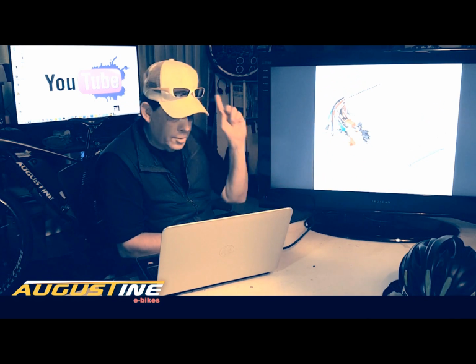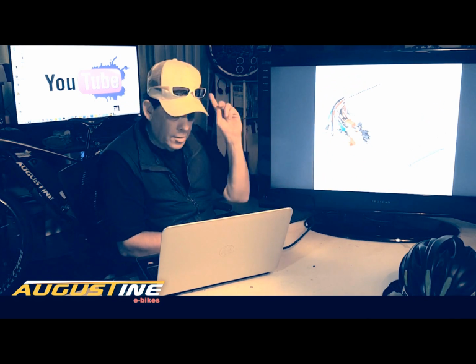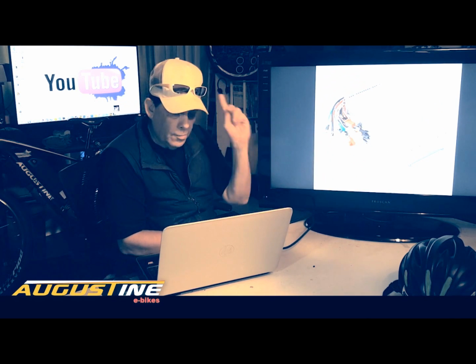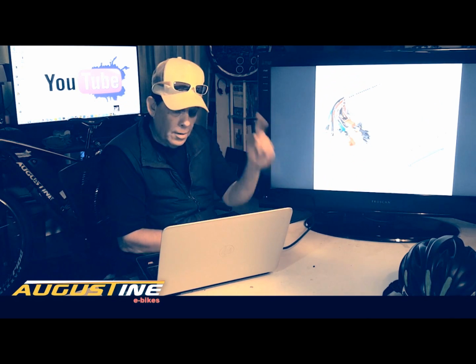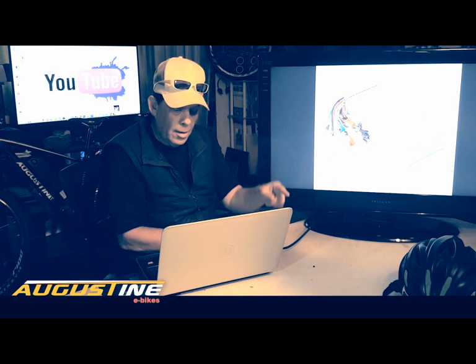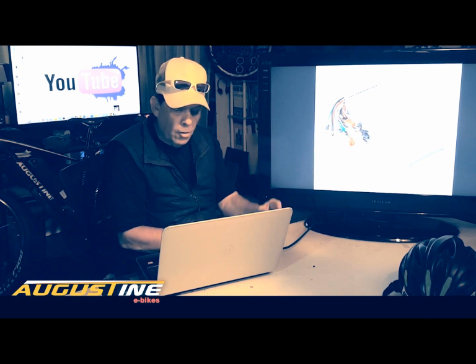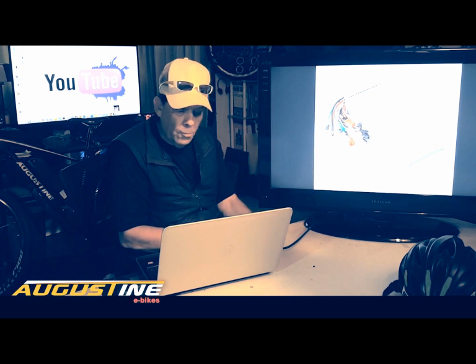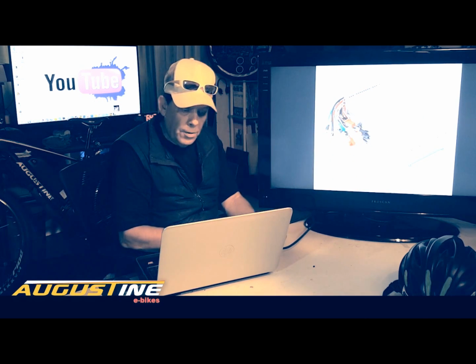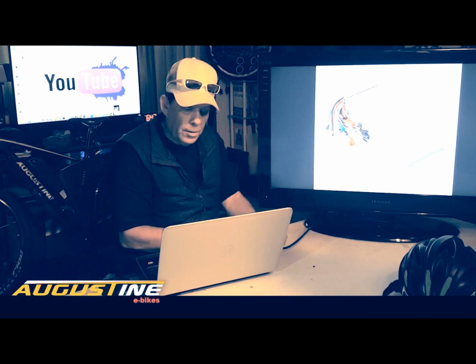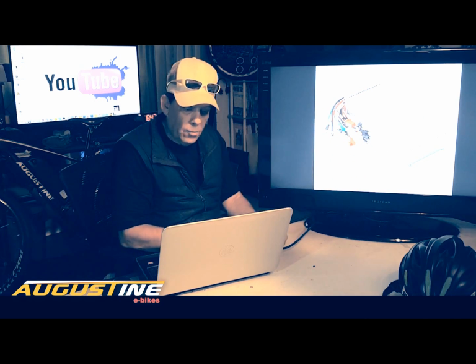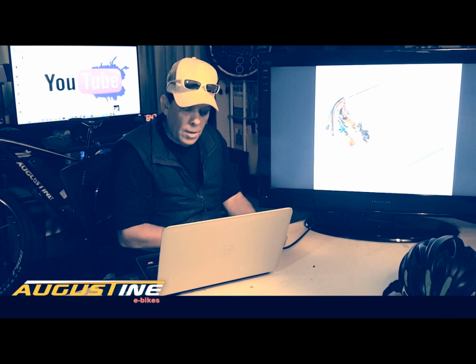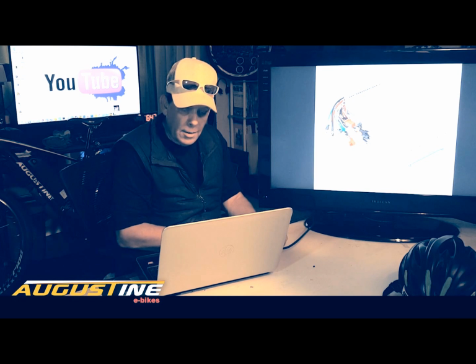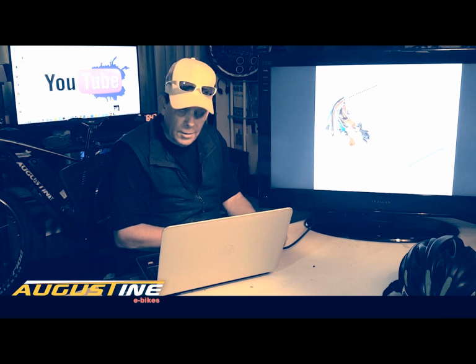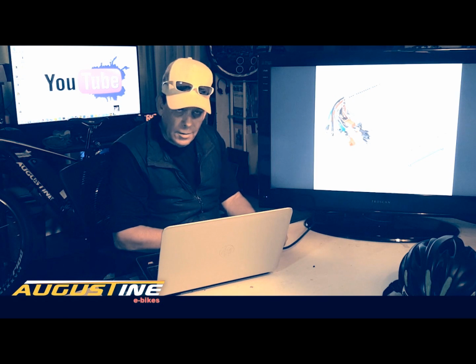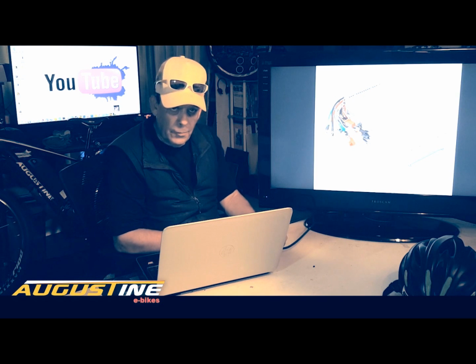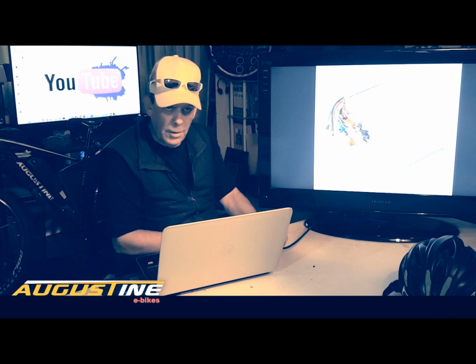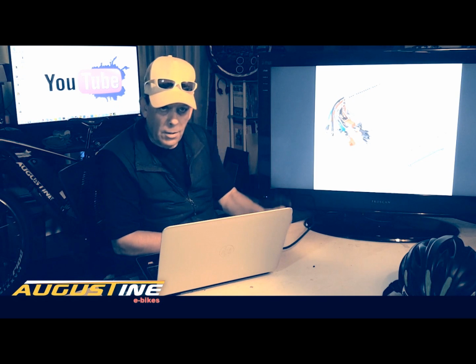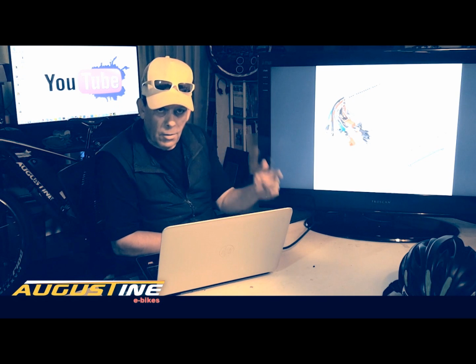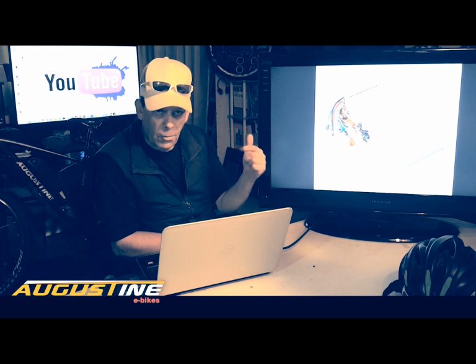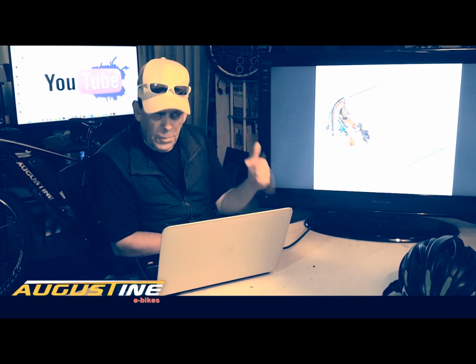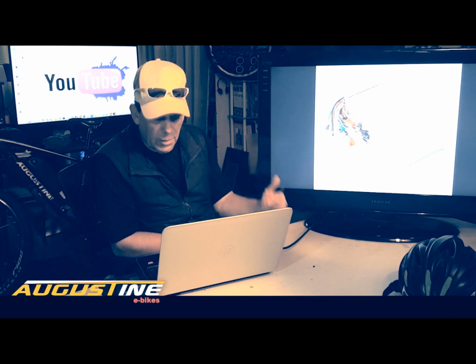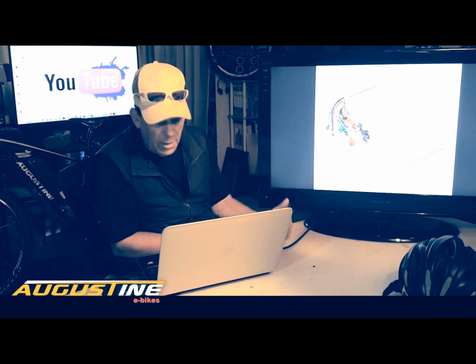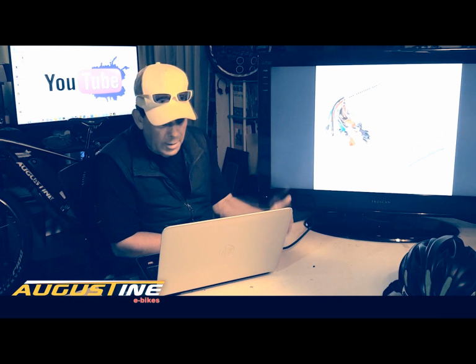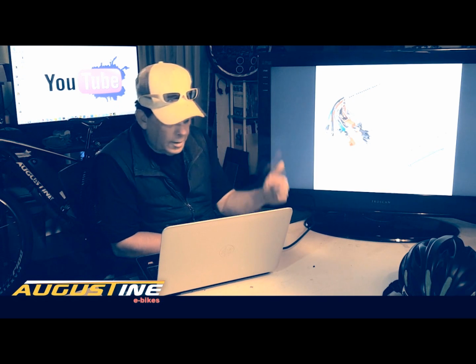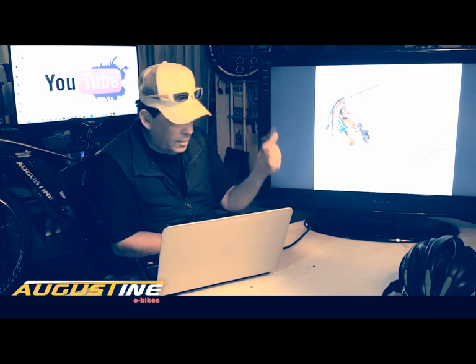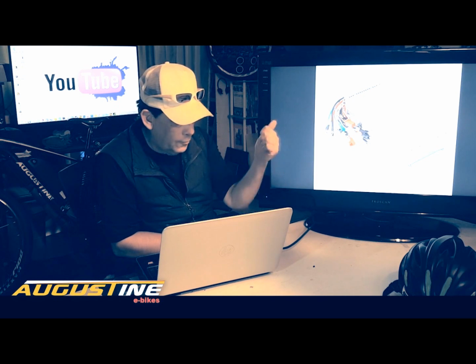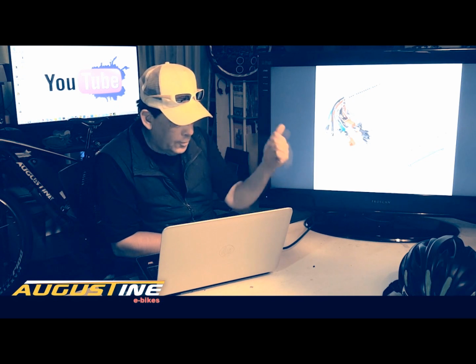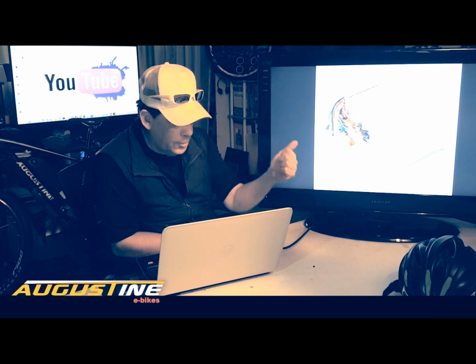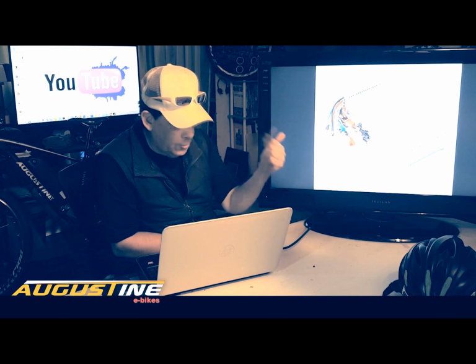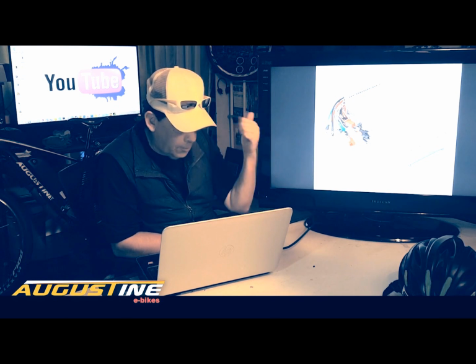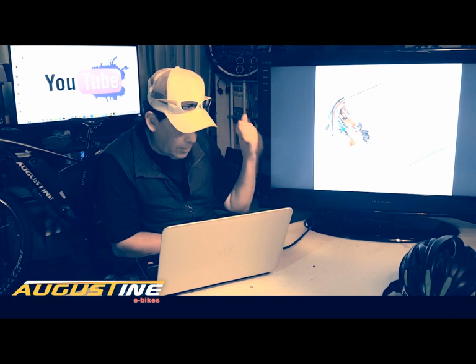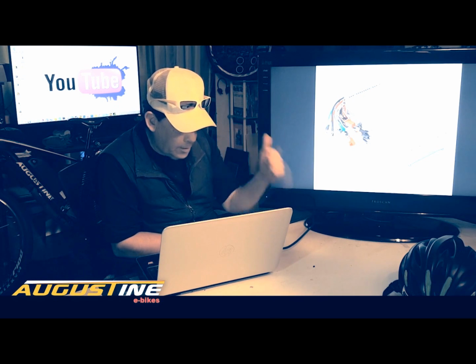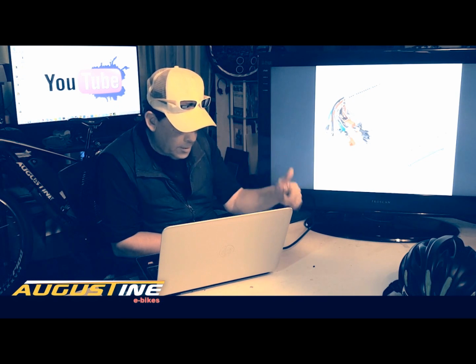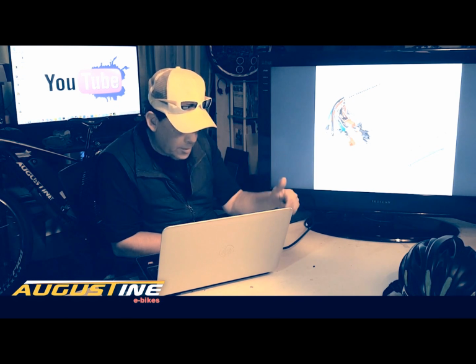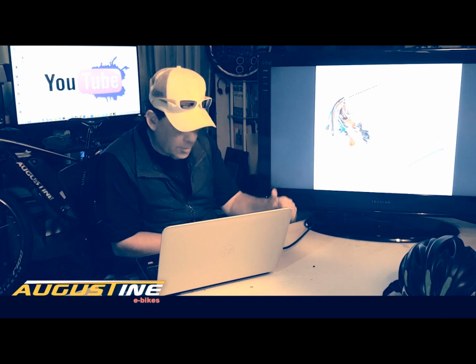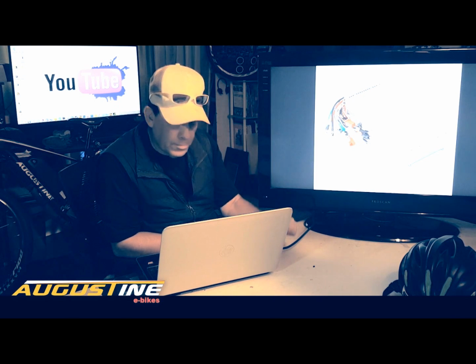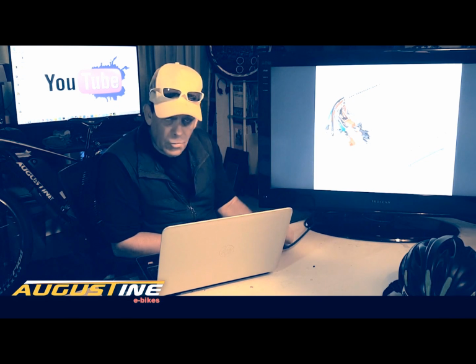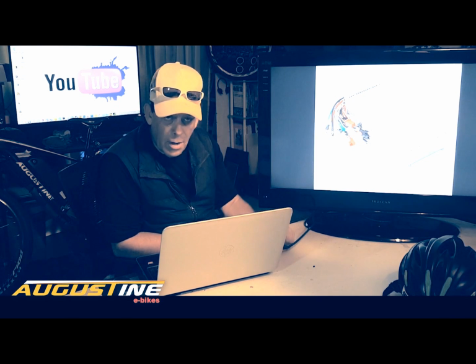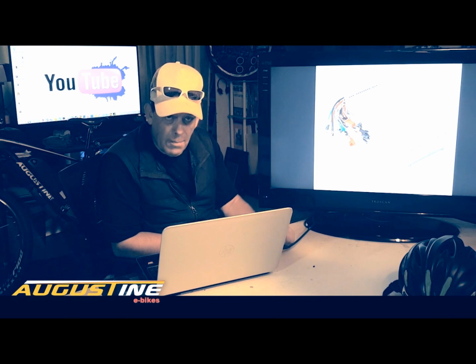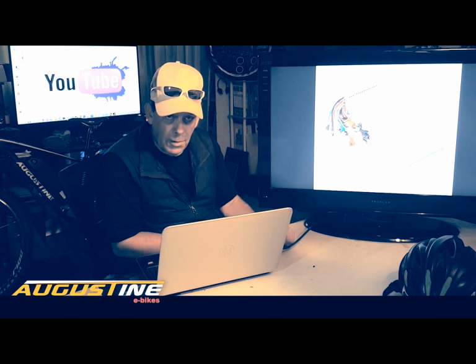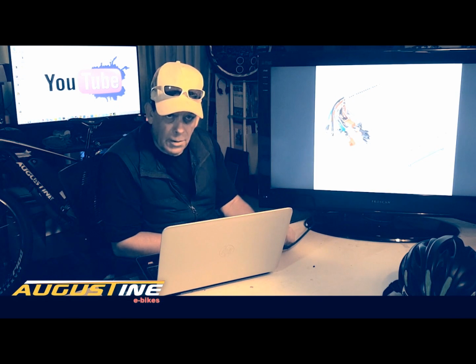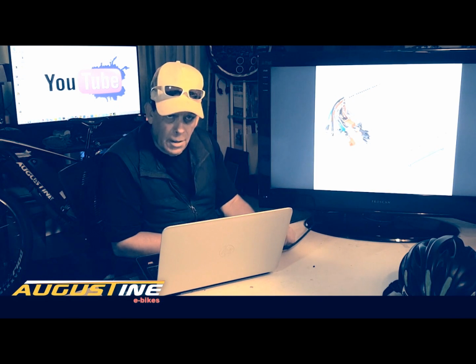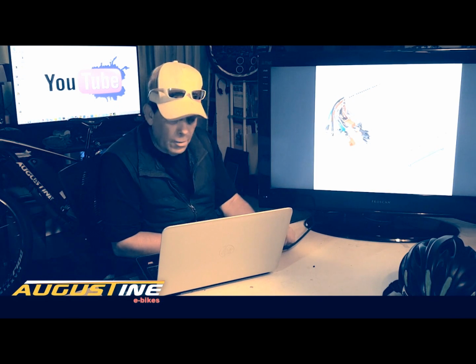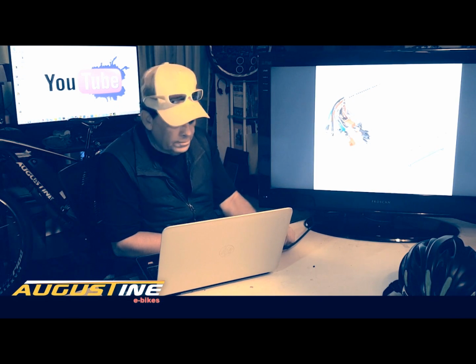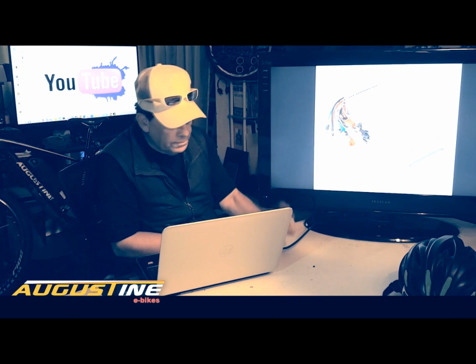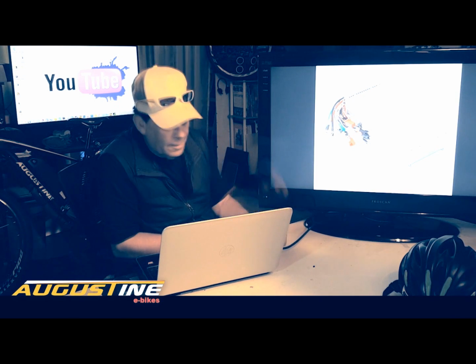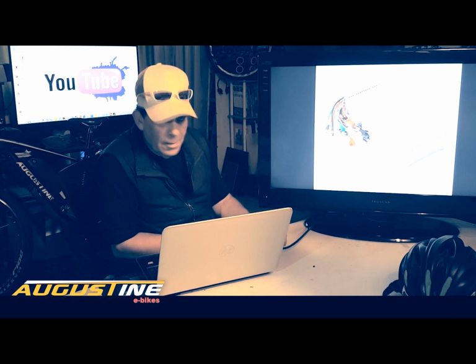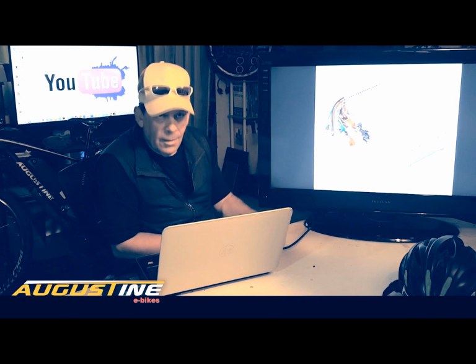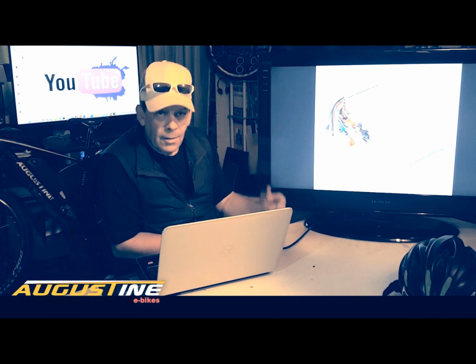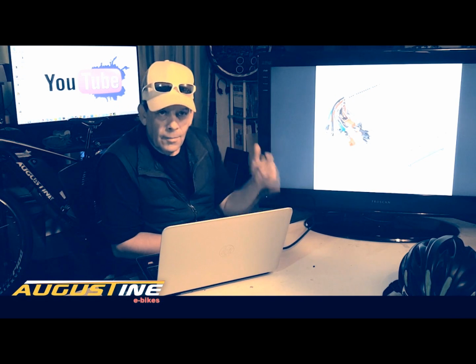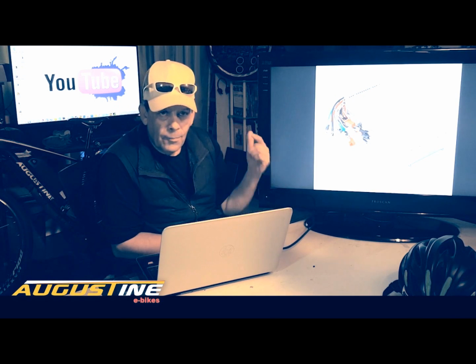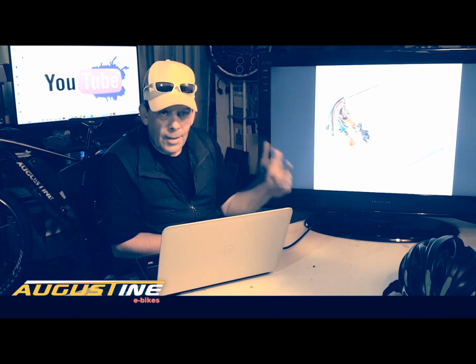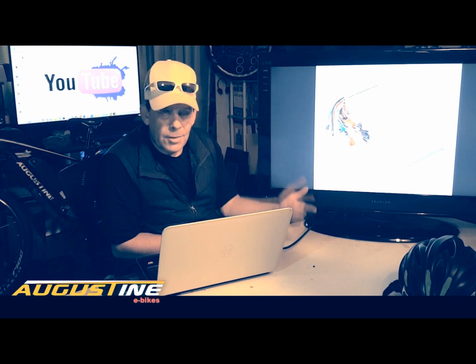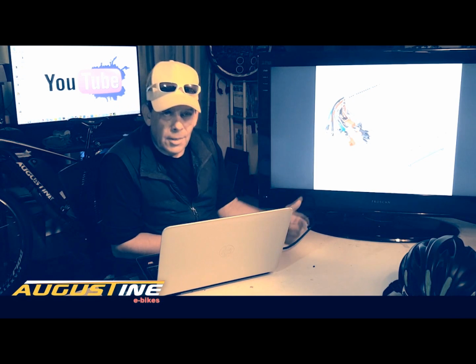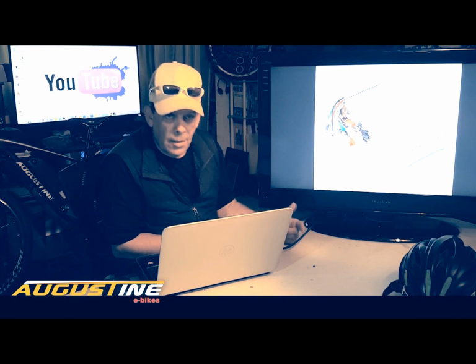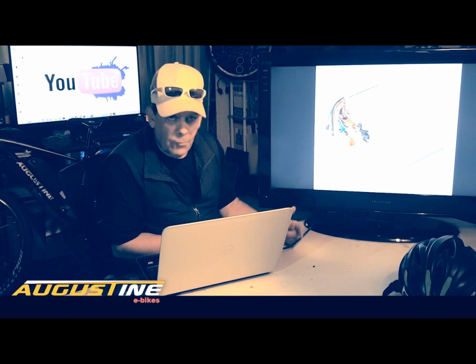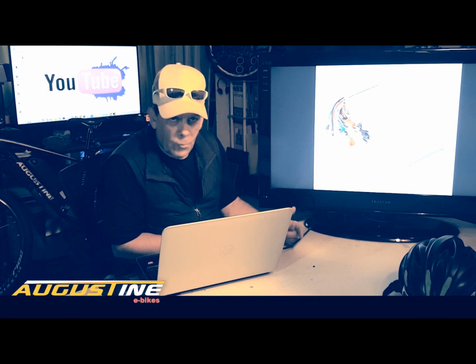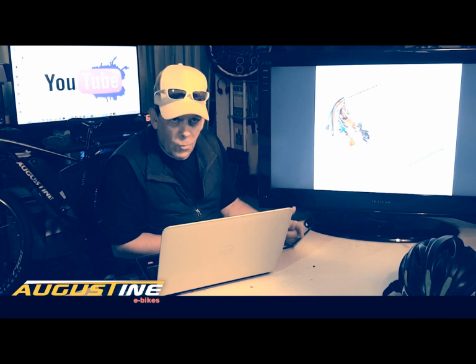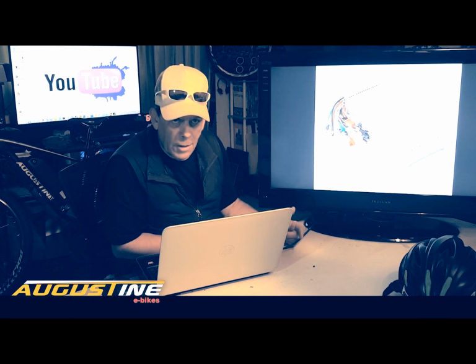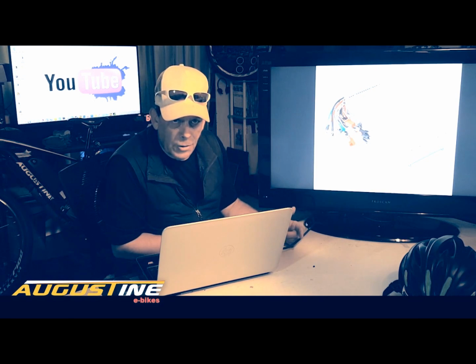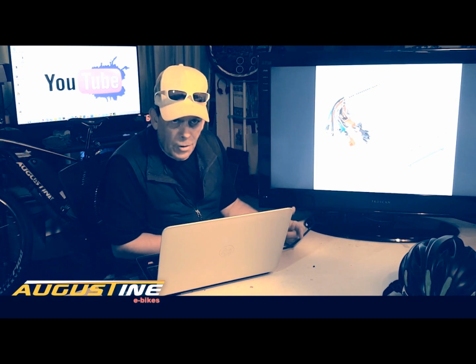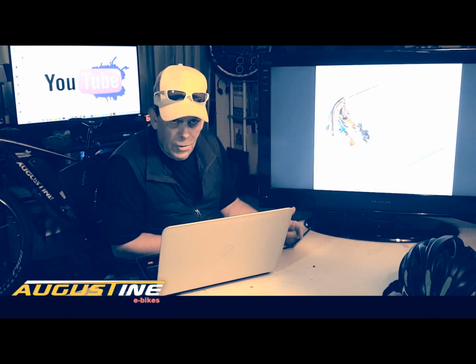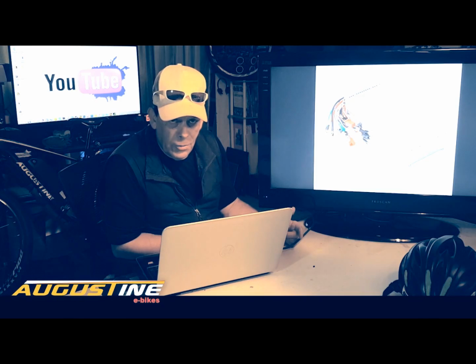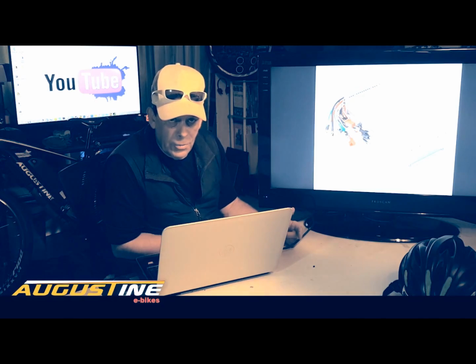I hope you're going to watch this video and I hope you like it. If you do, please subscribe below. Thanks again for watching our YouTube channel.